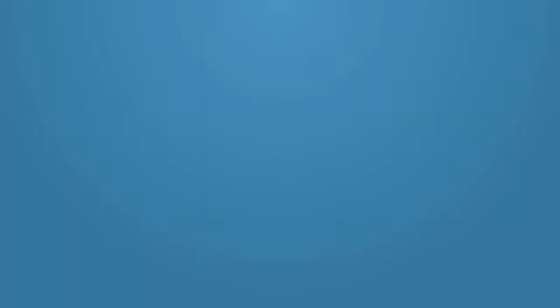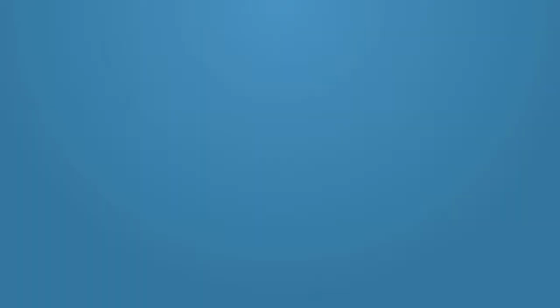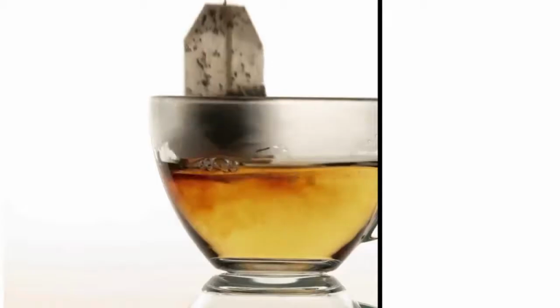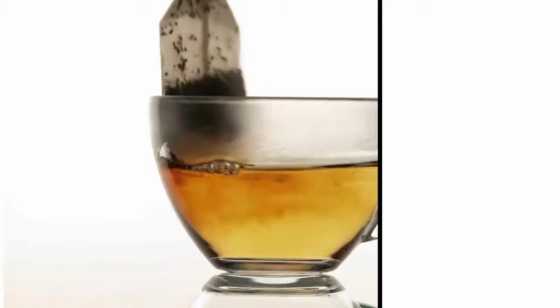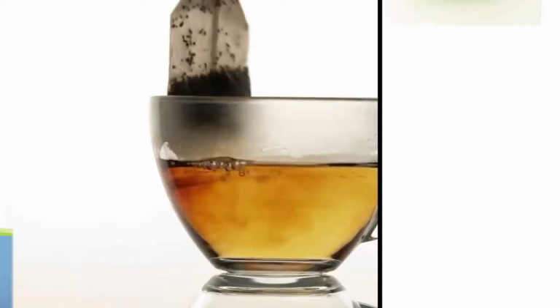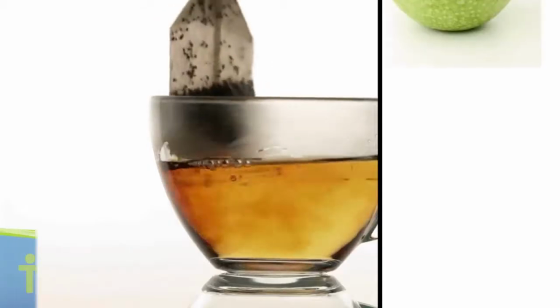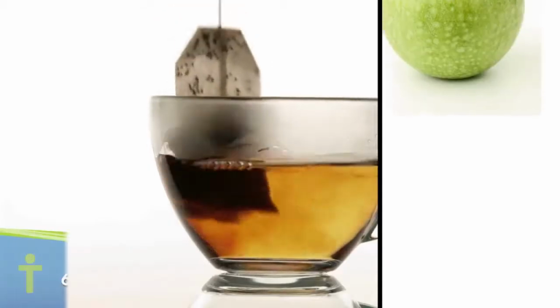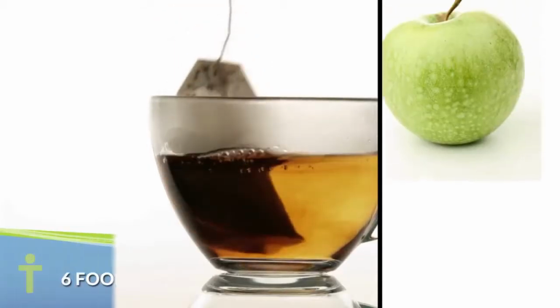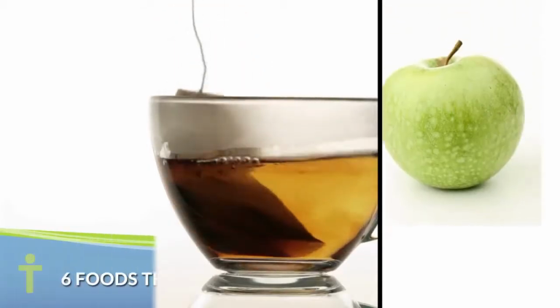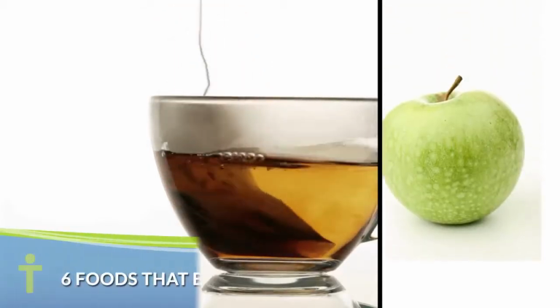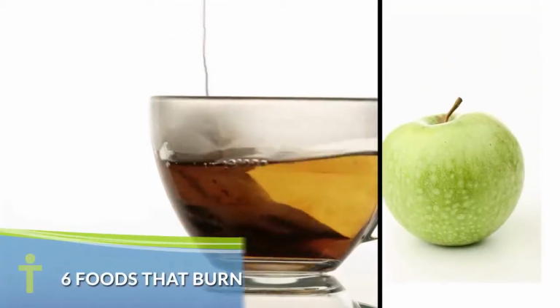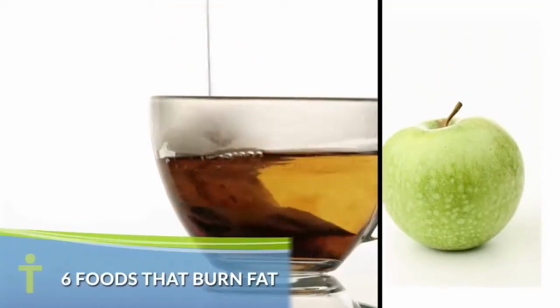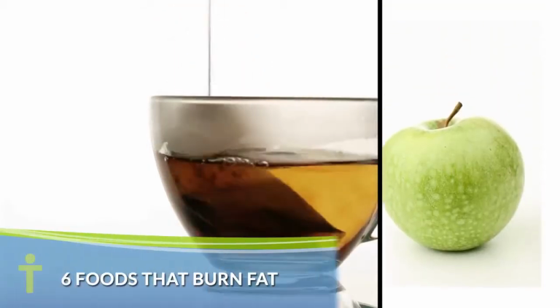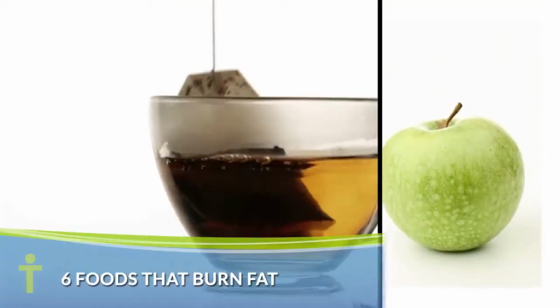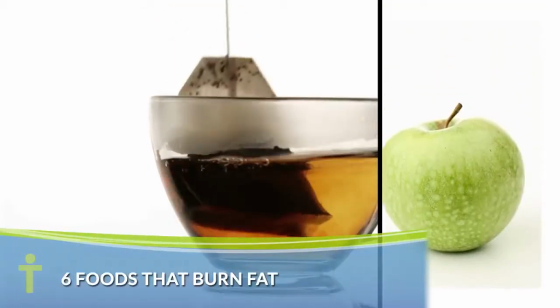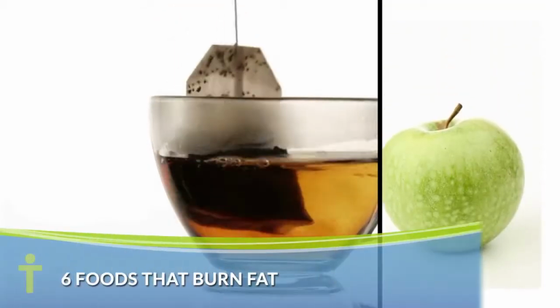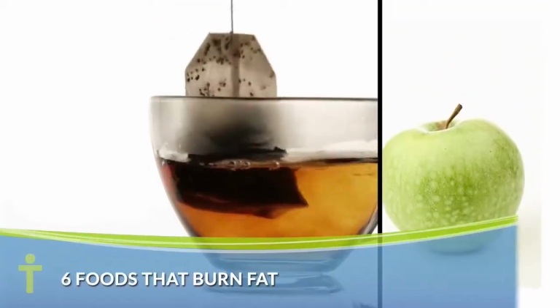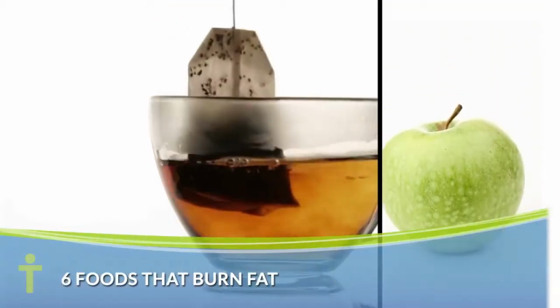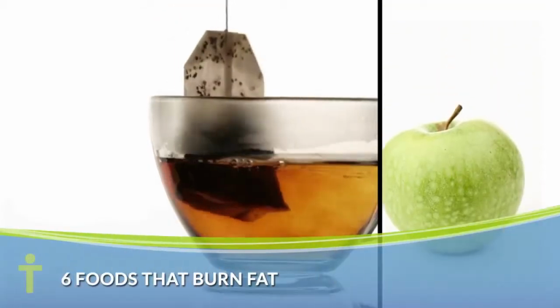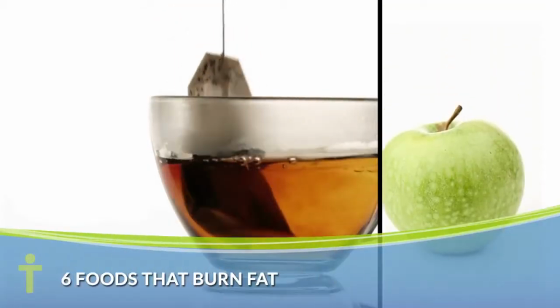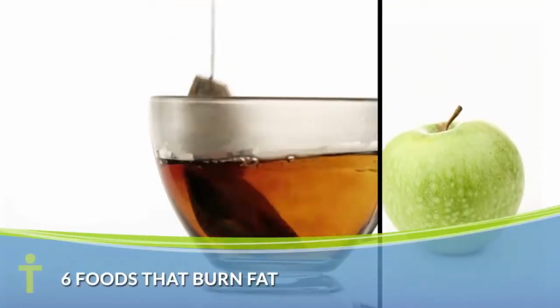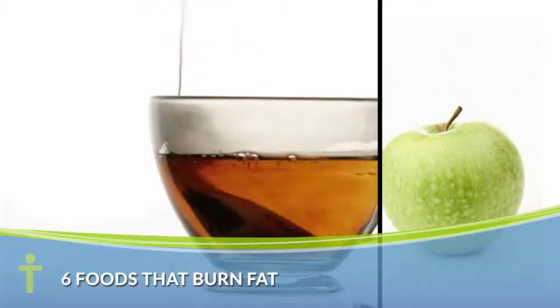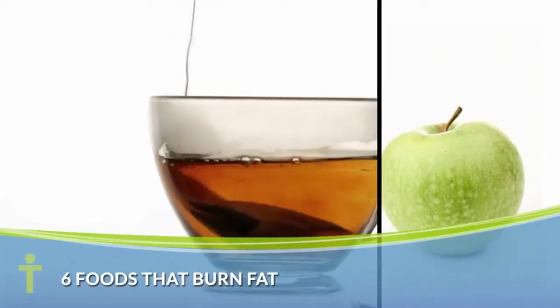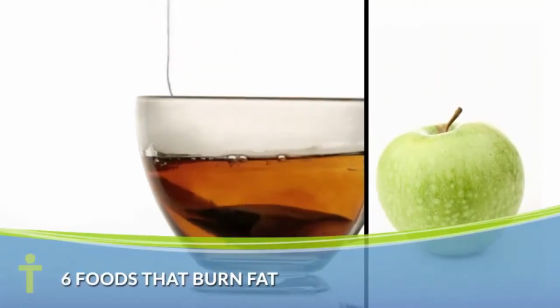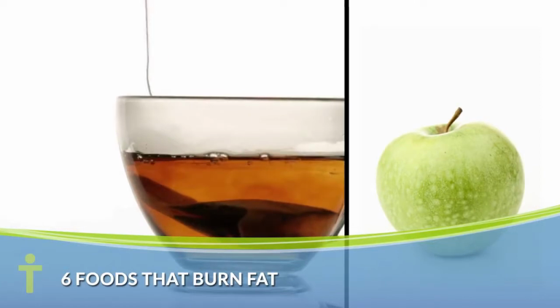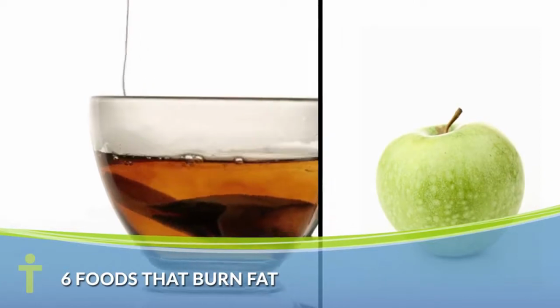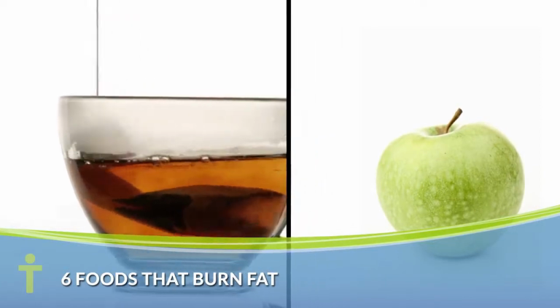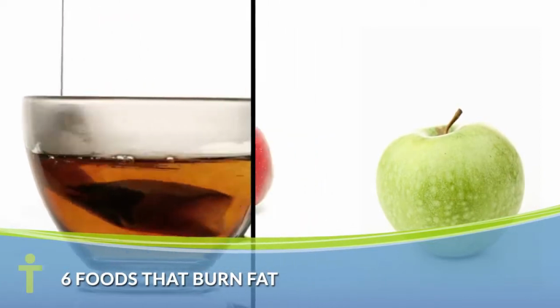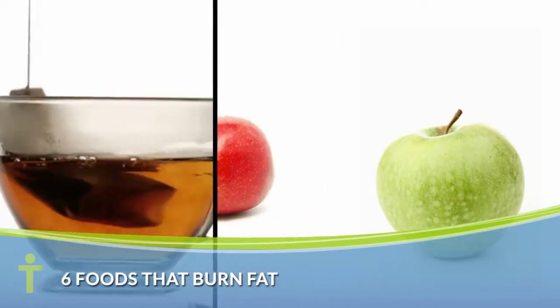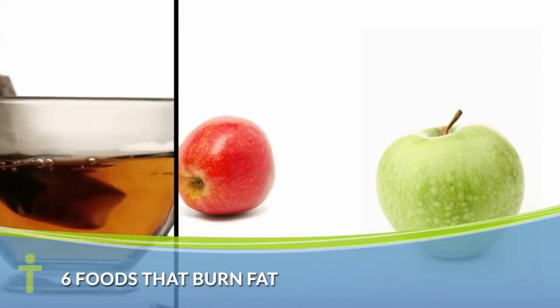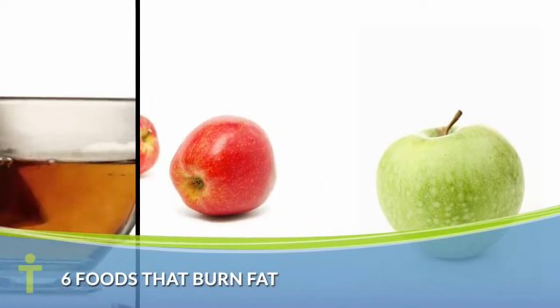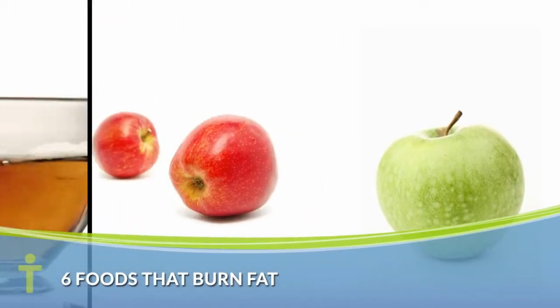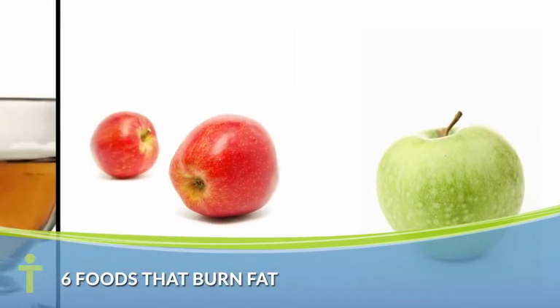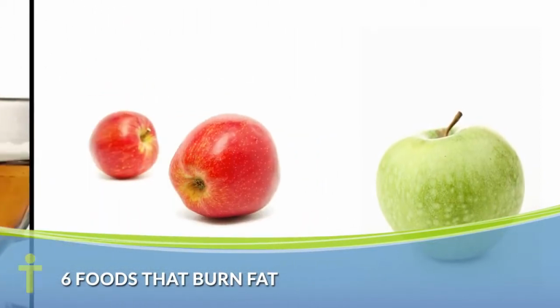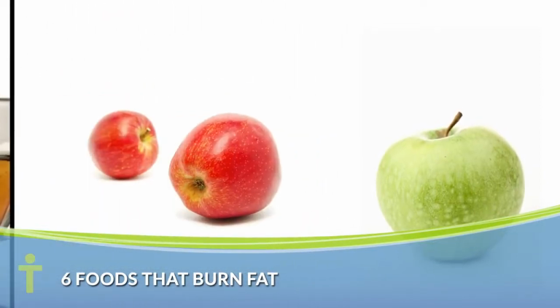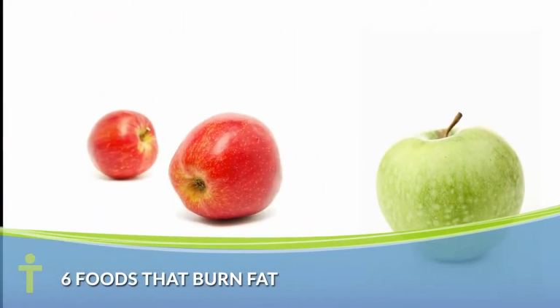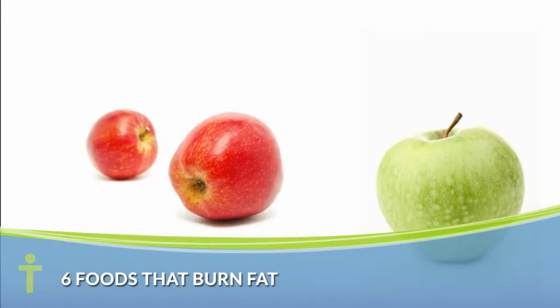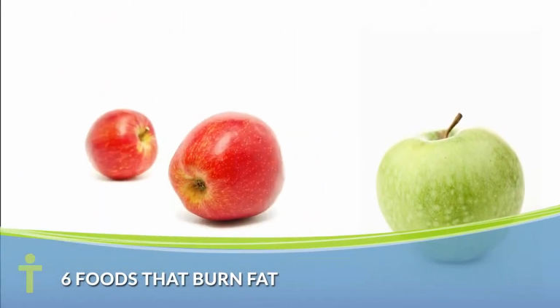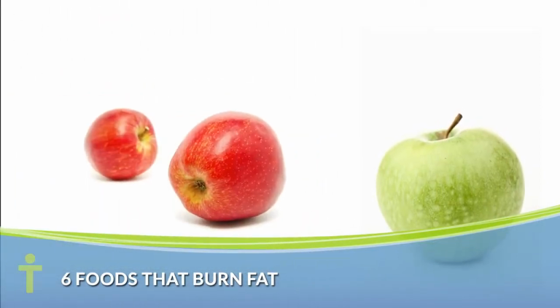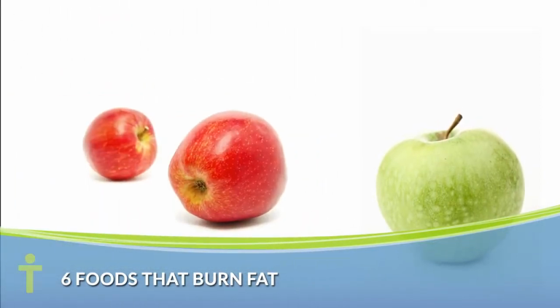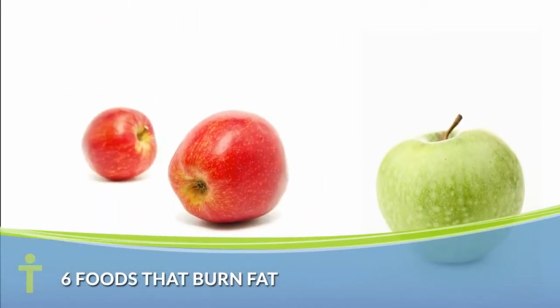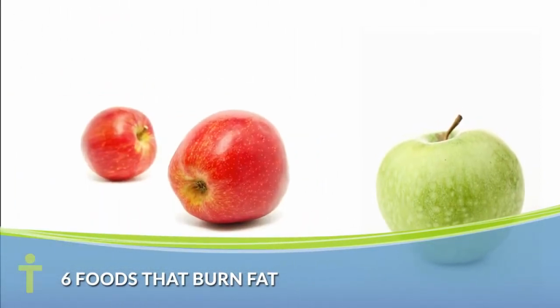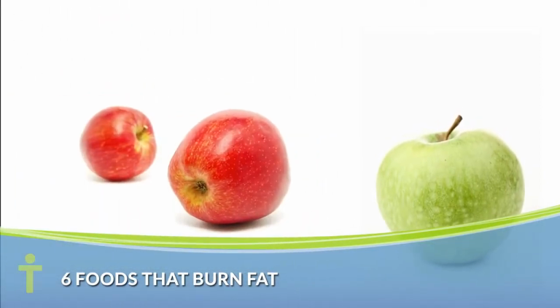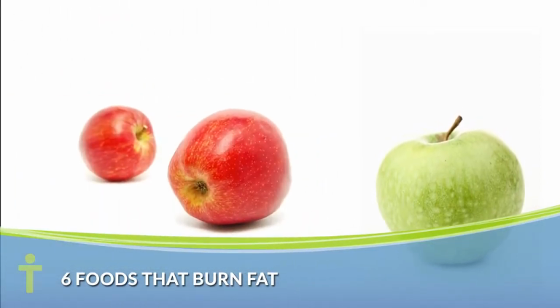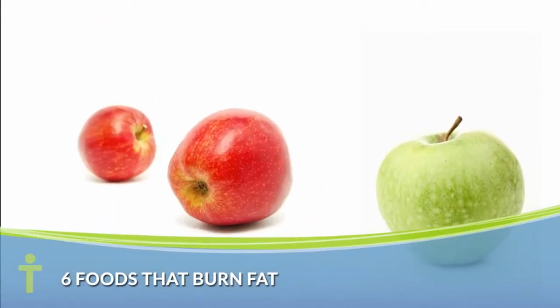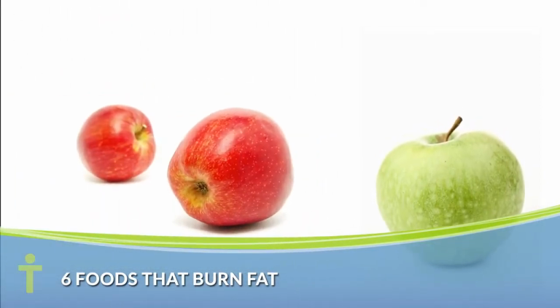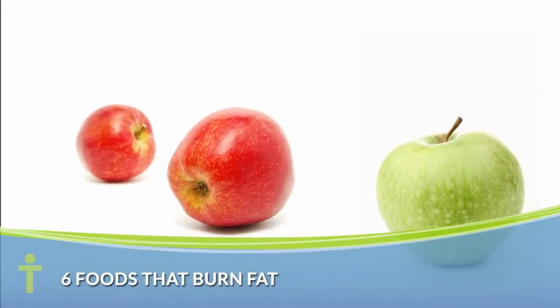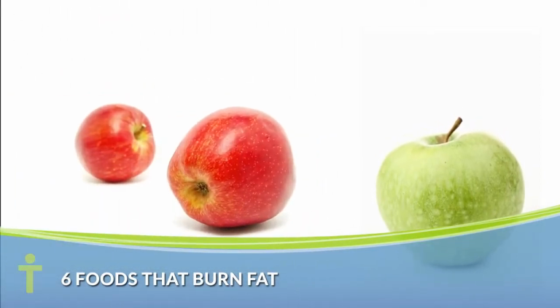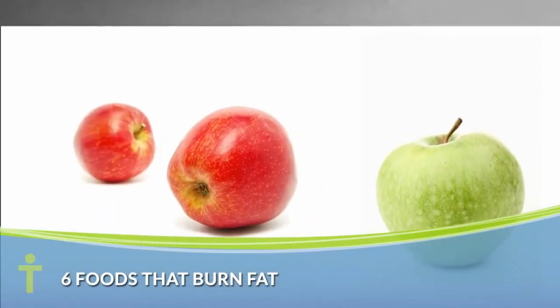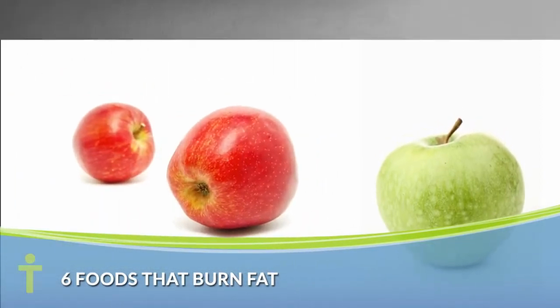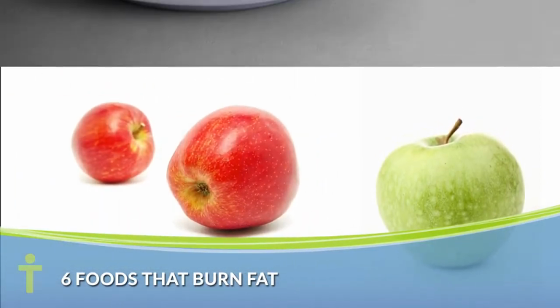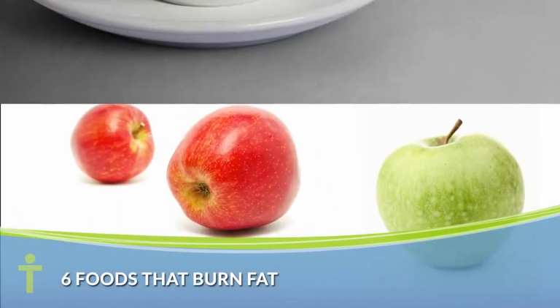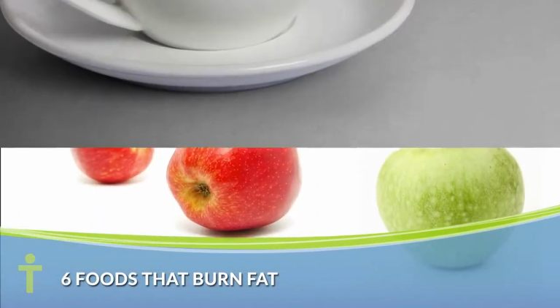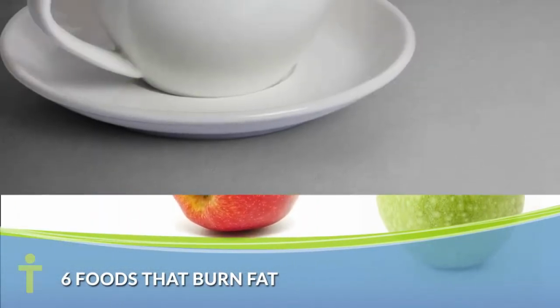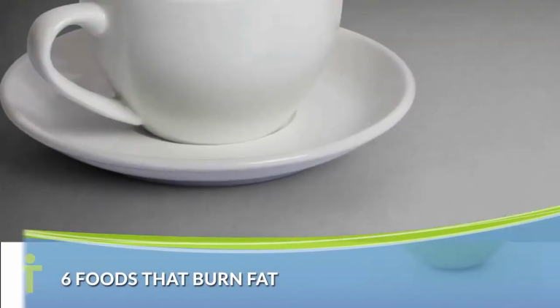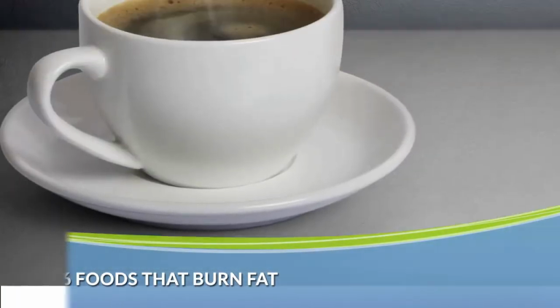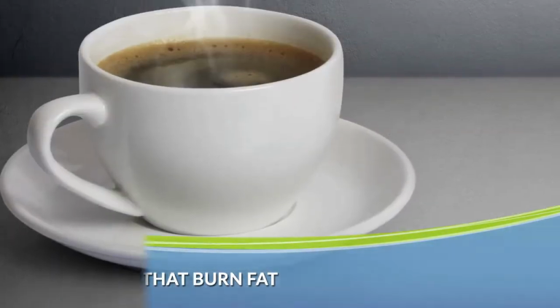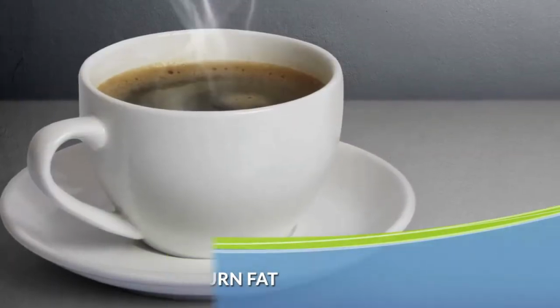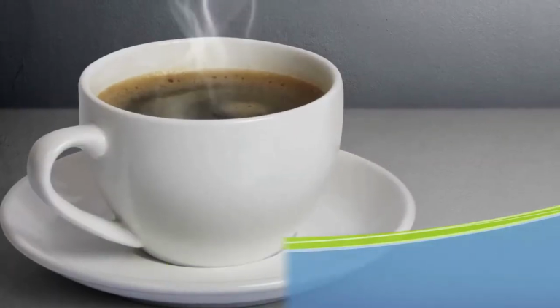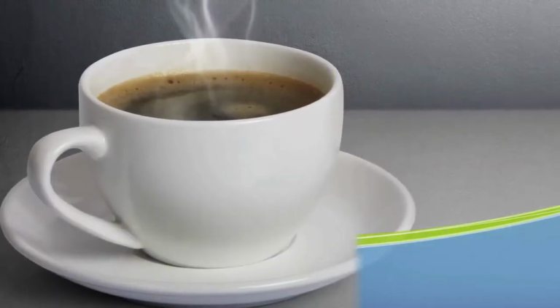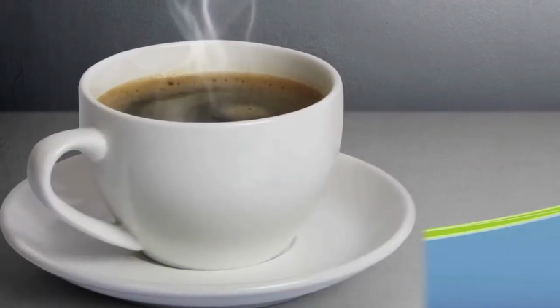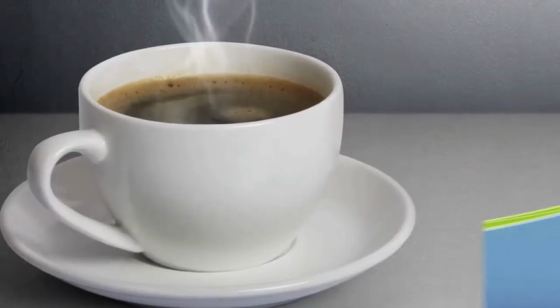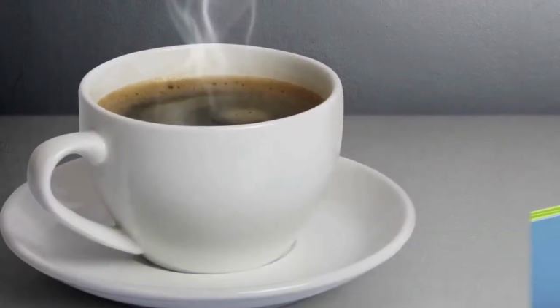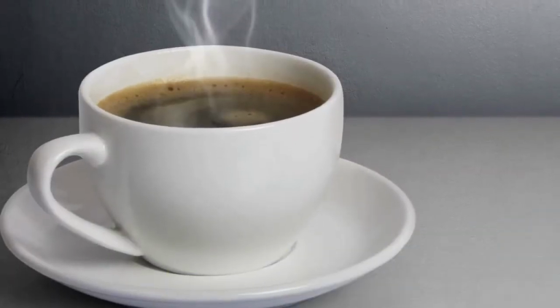Did you know that some foods help to boost your metabolism? Here are six foods proven to help you burn fat.